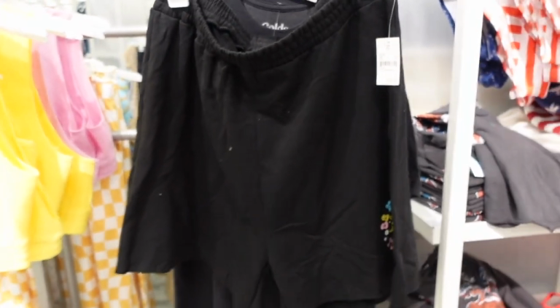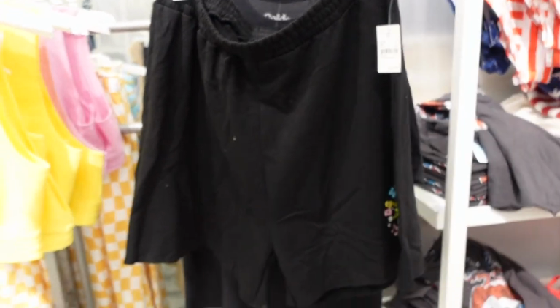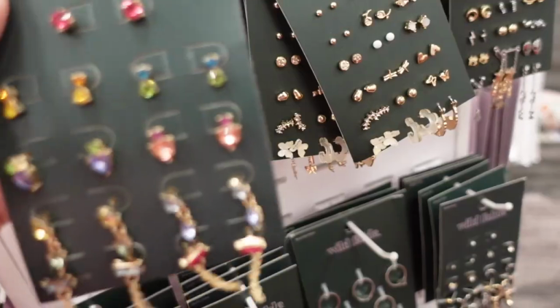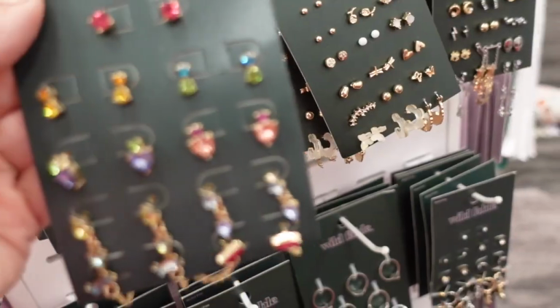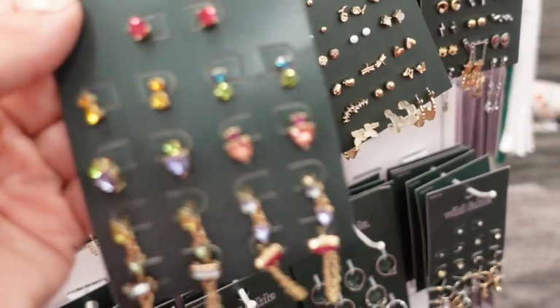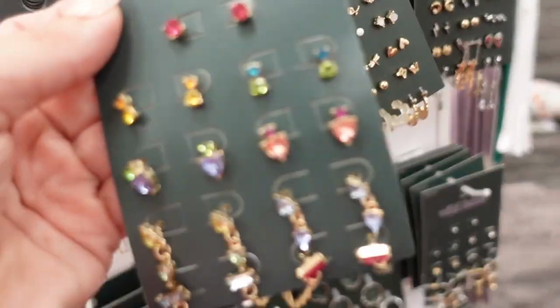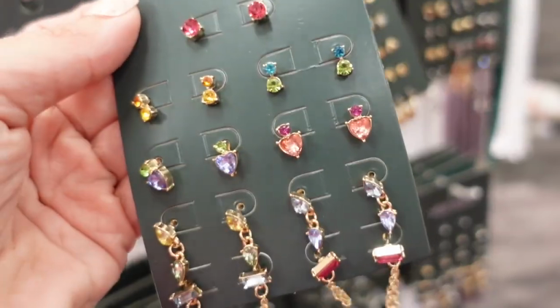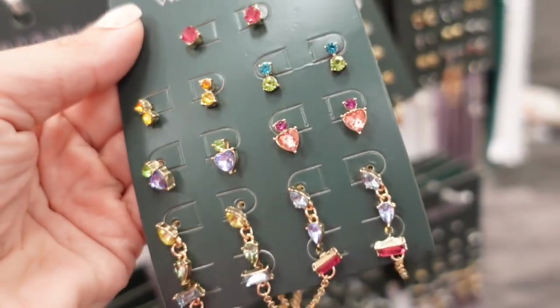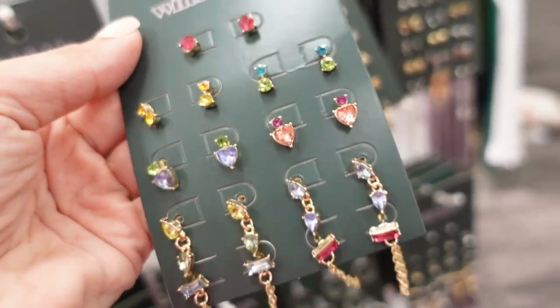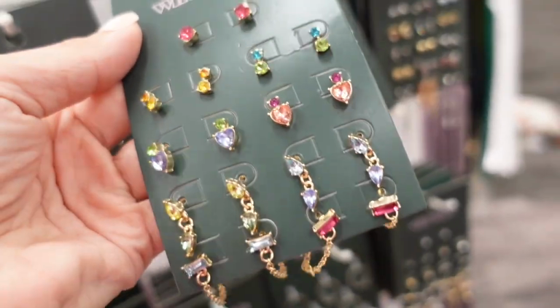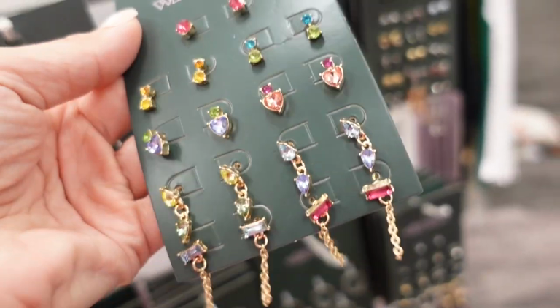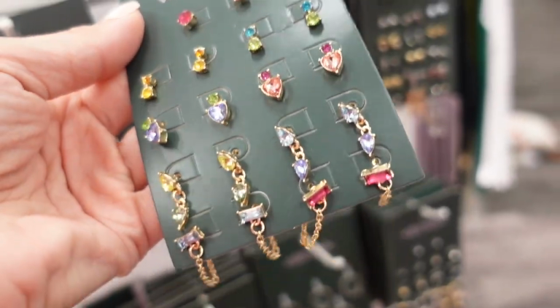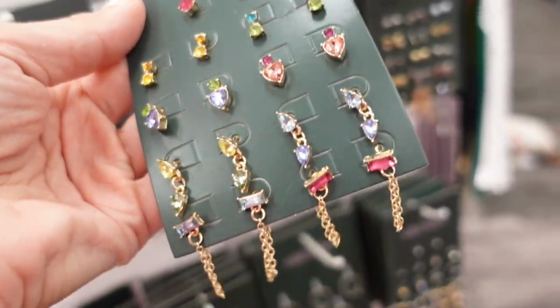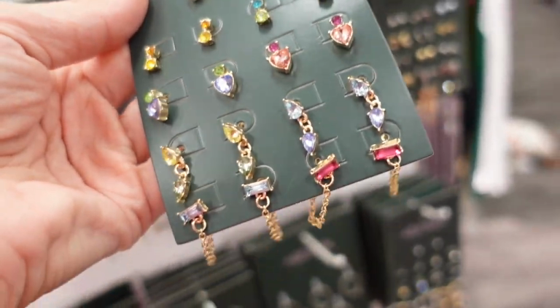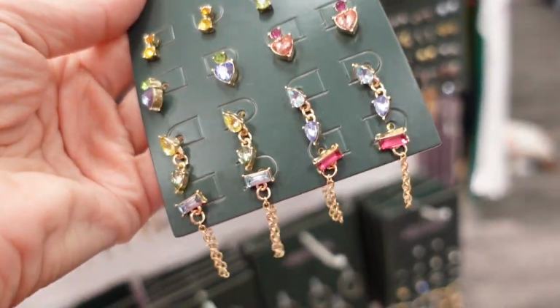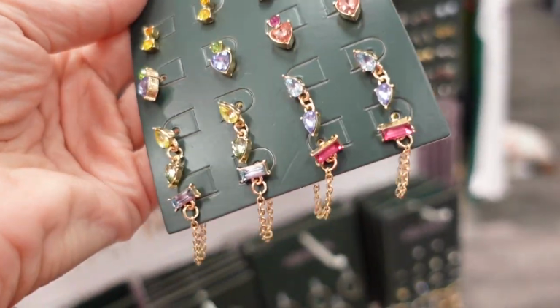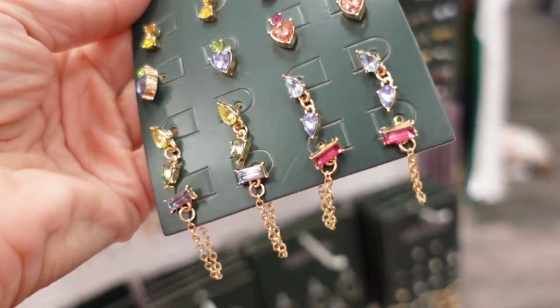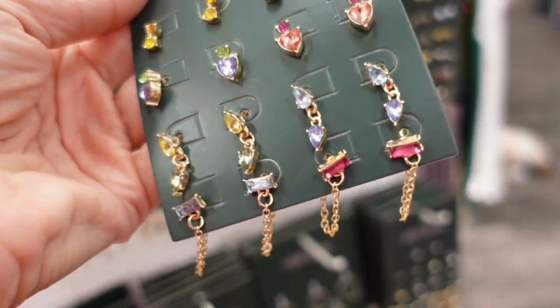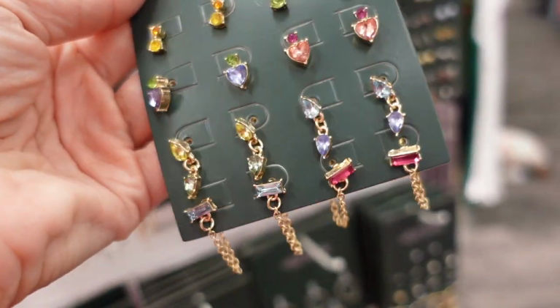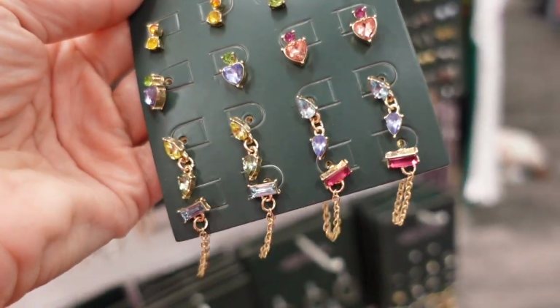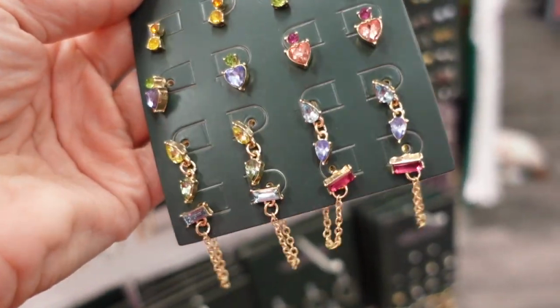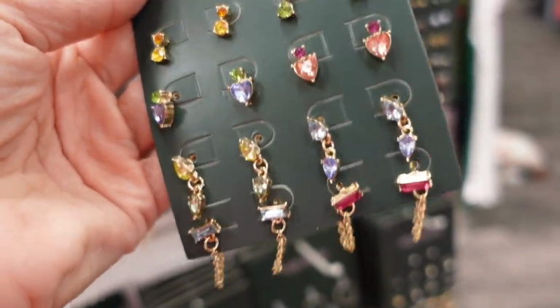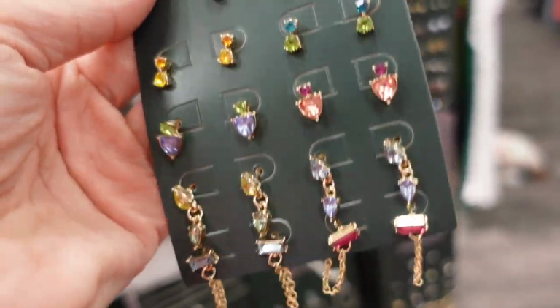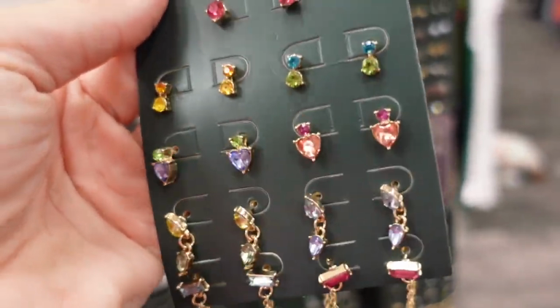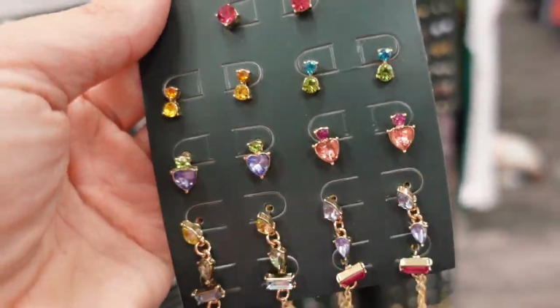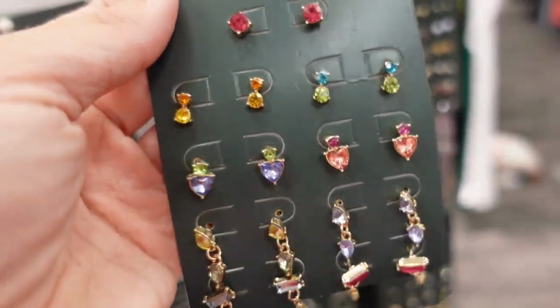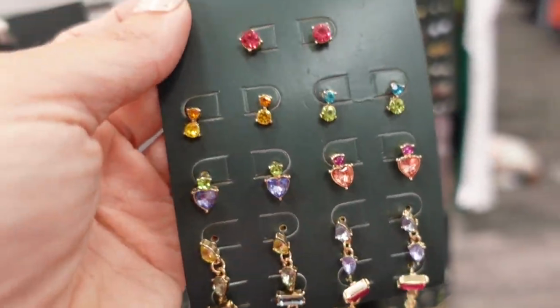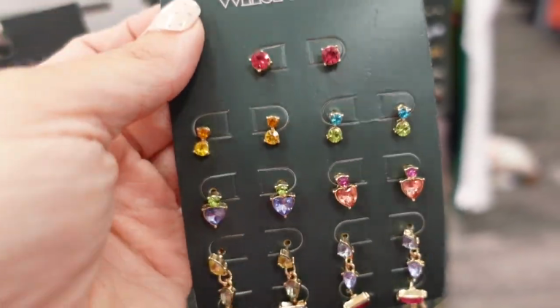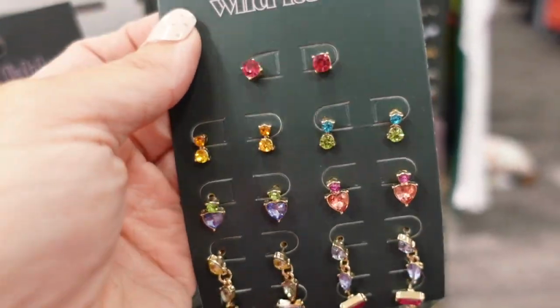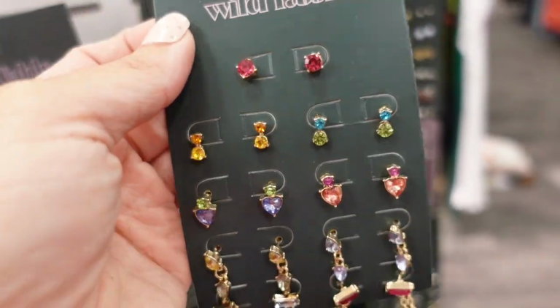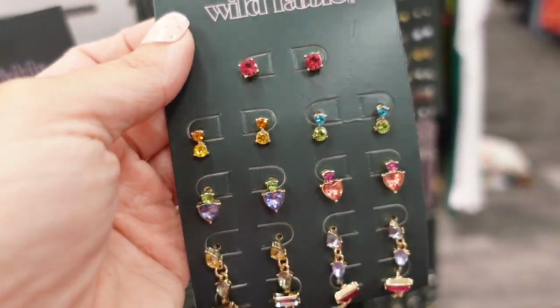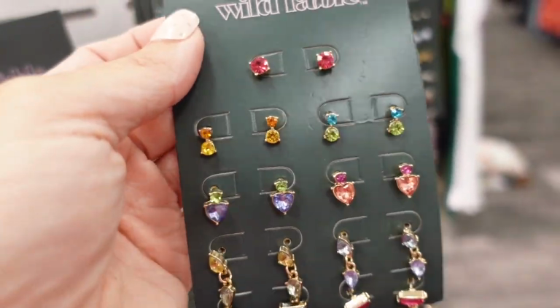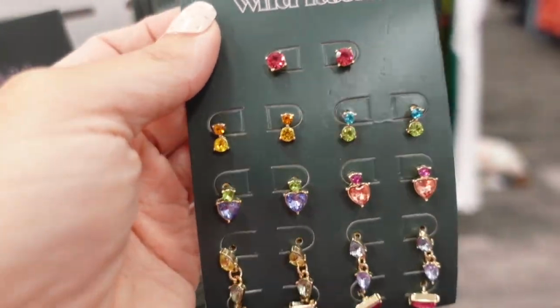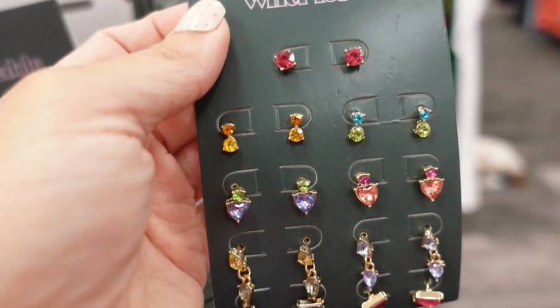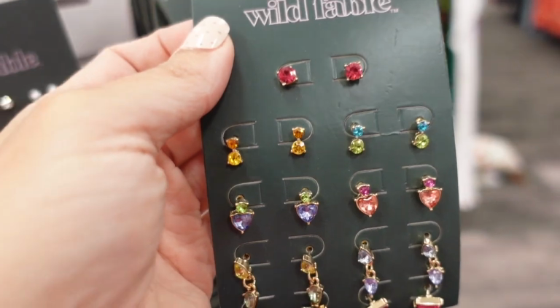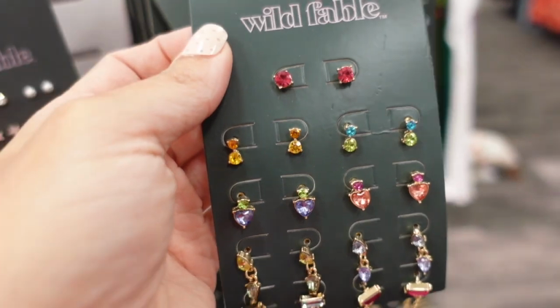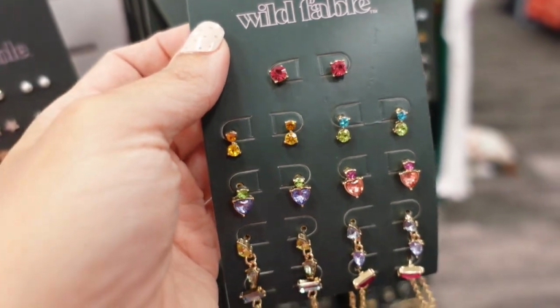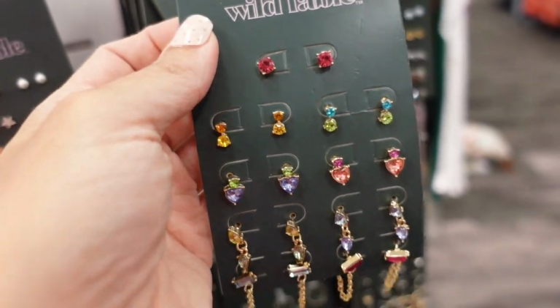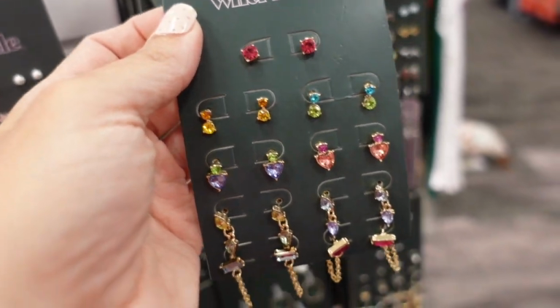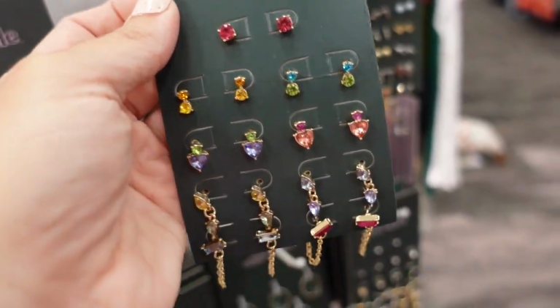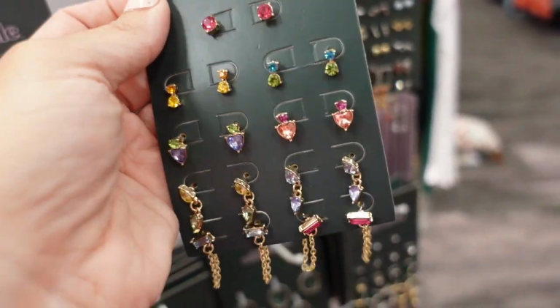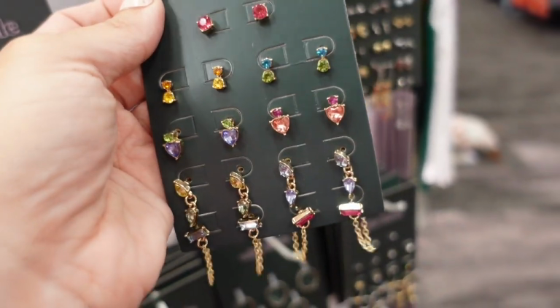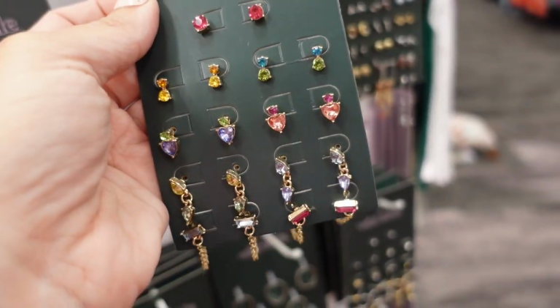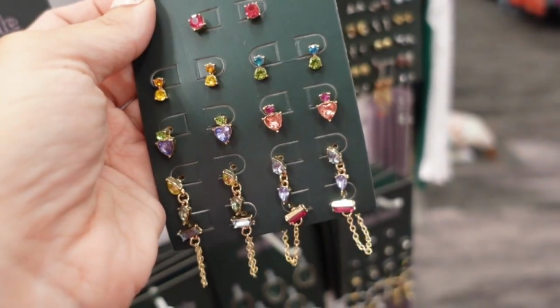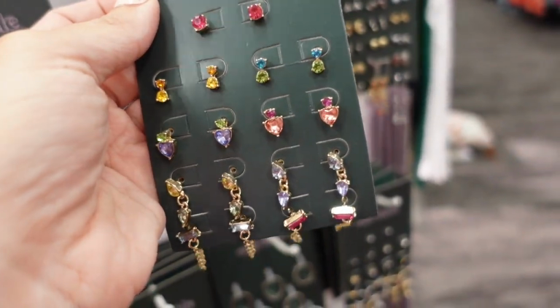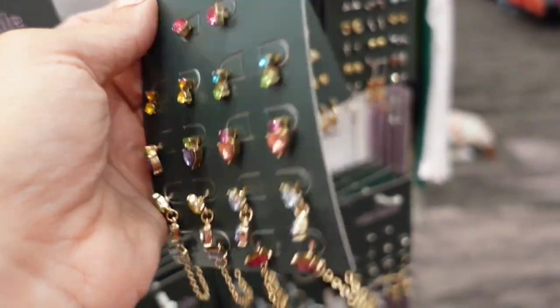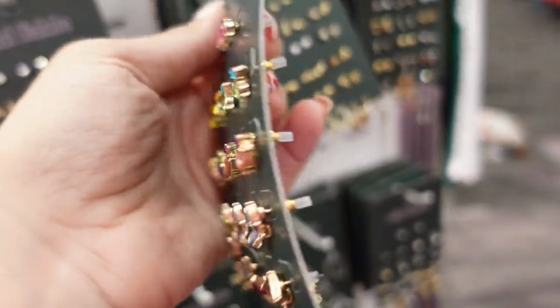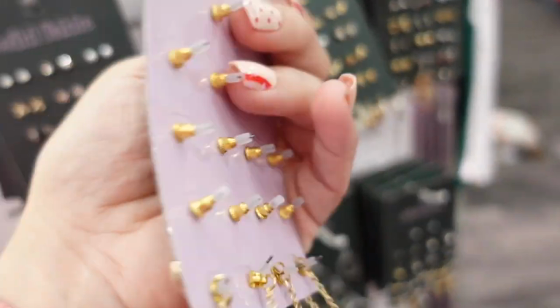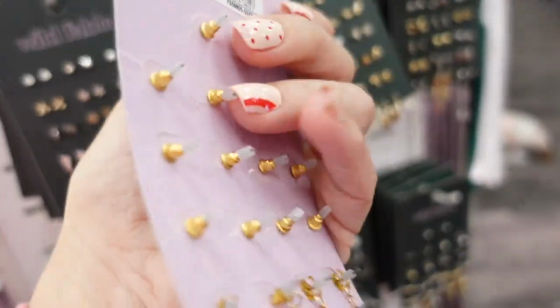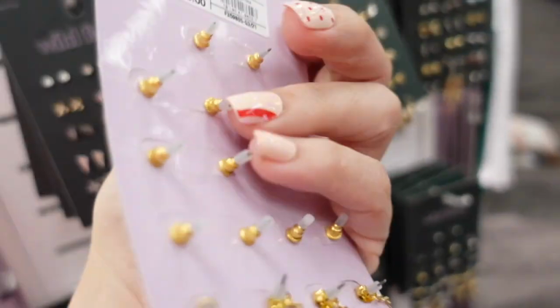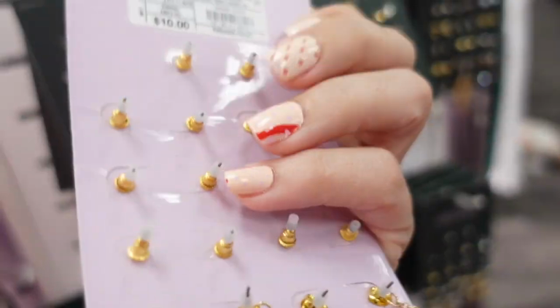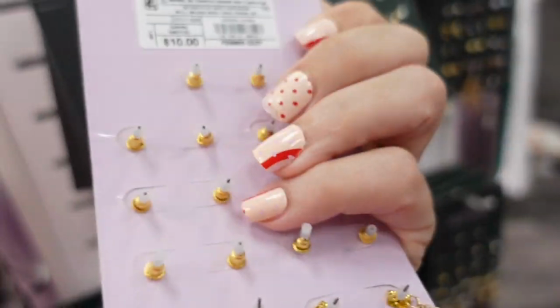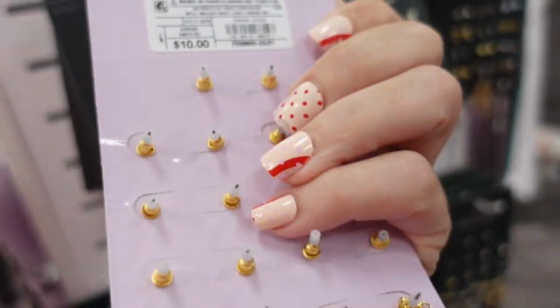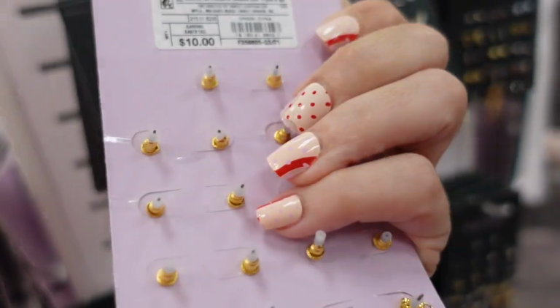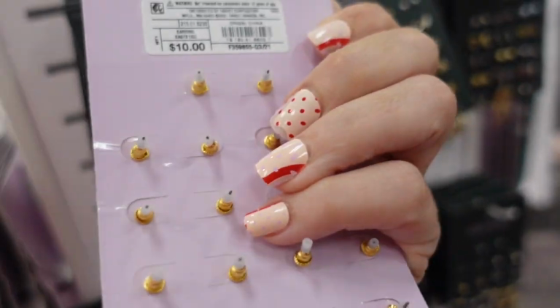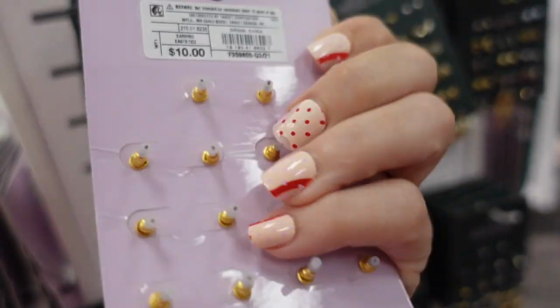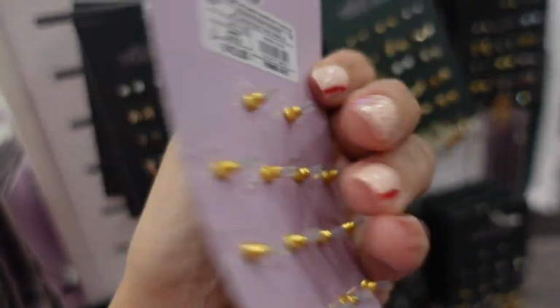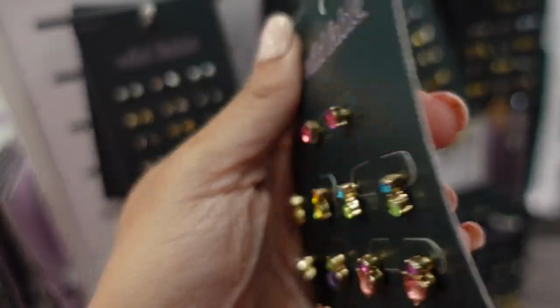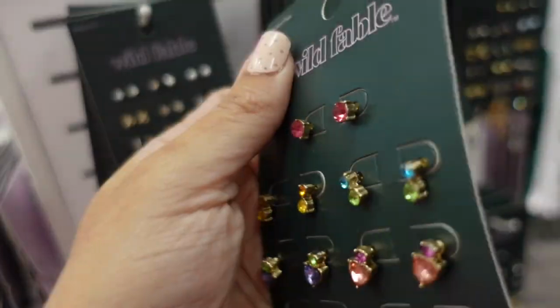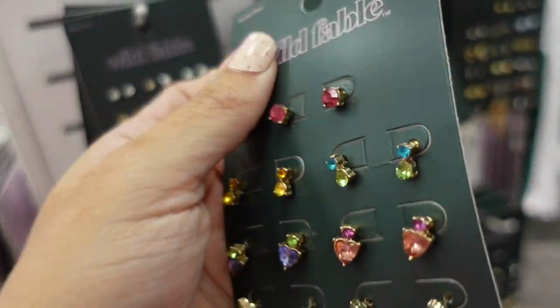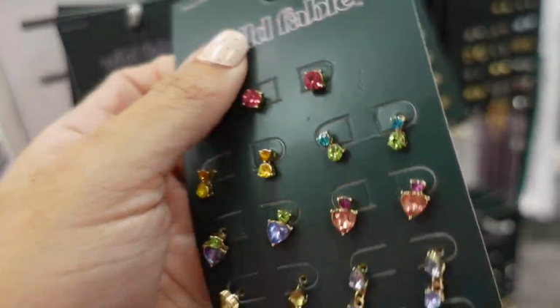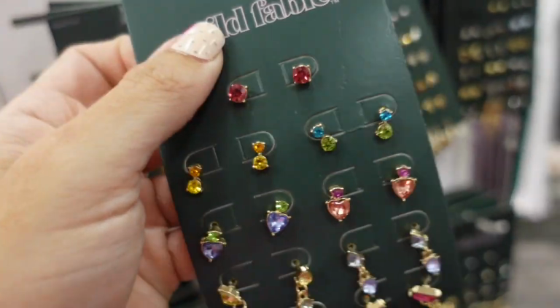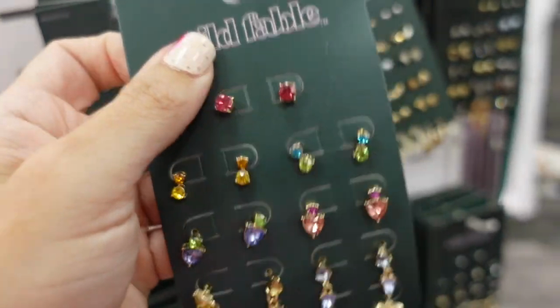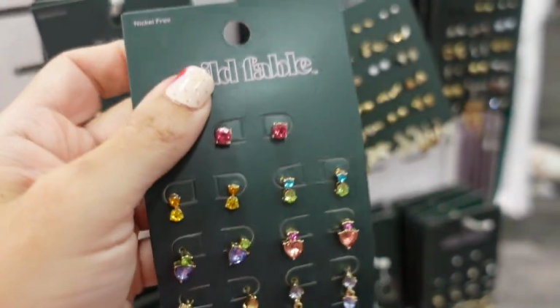New earring sets — there are some with dangles and studs in lots of different color combinations. They're $10.